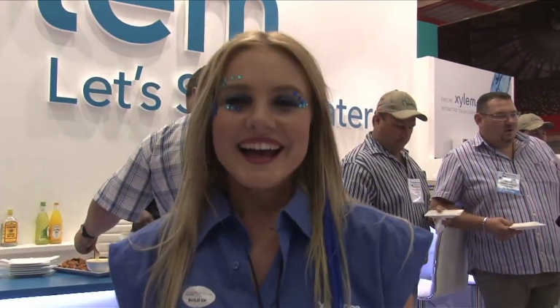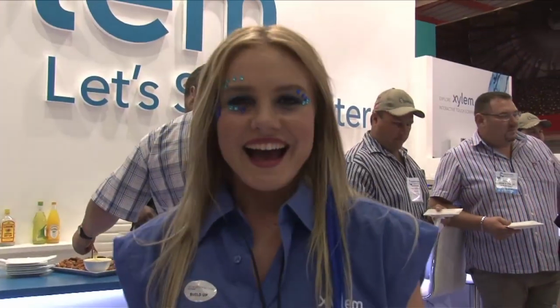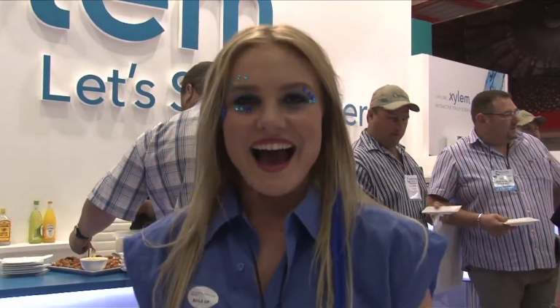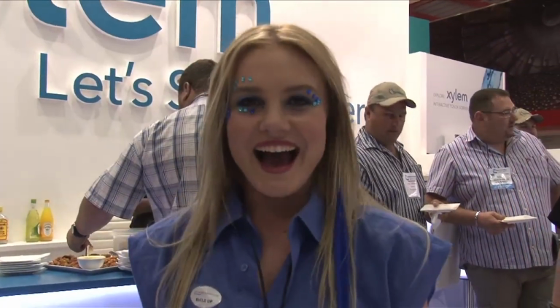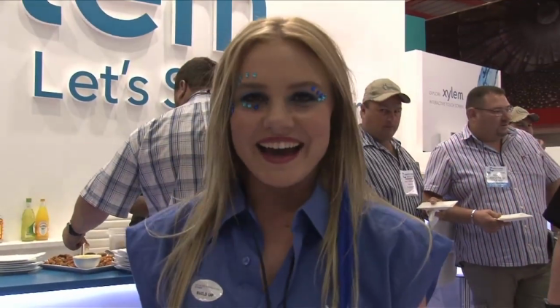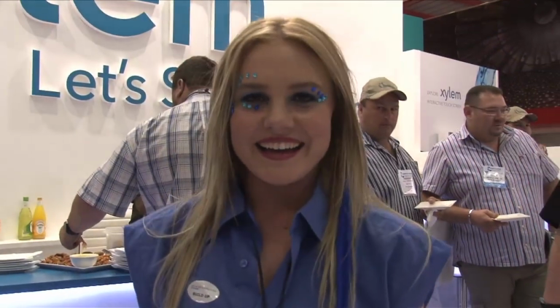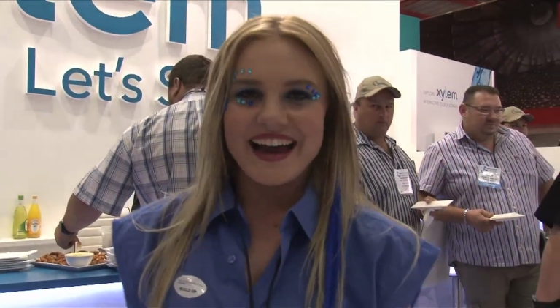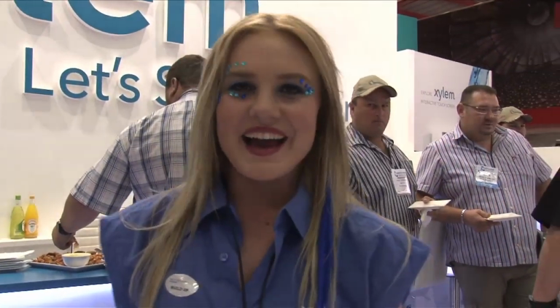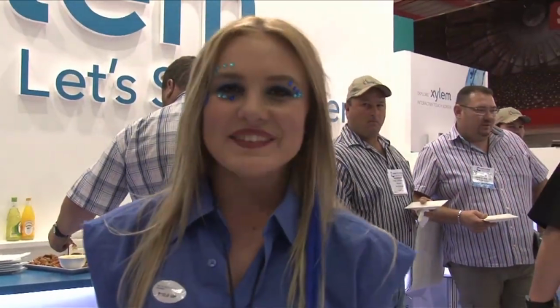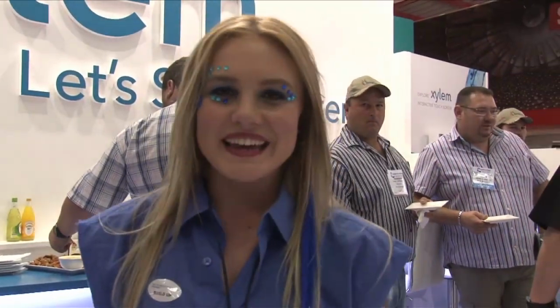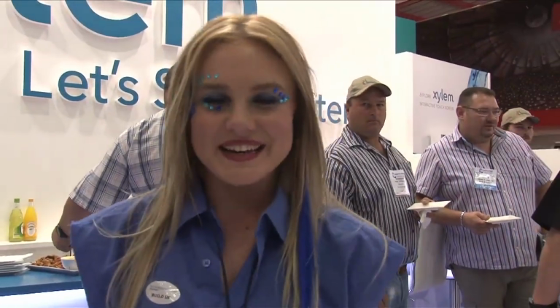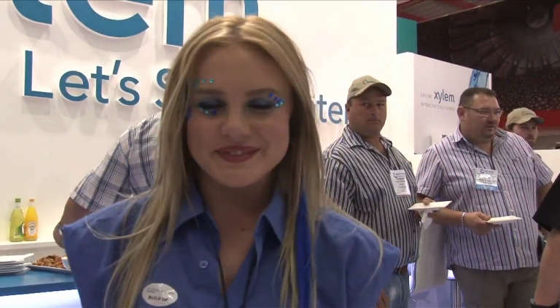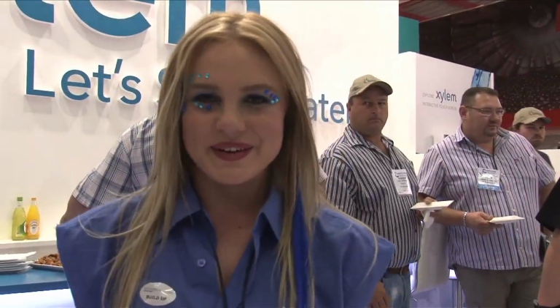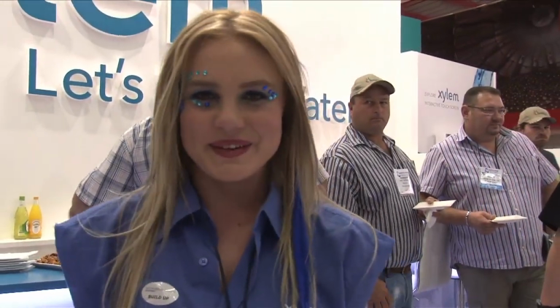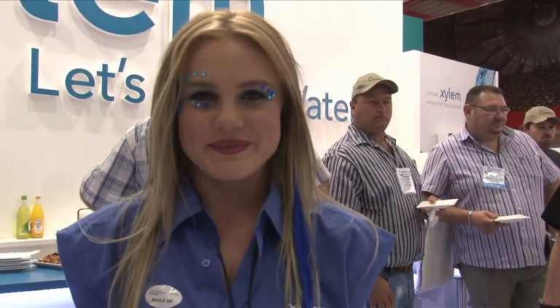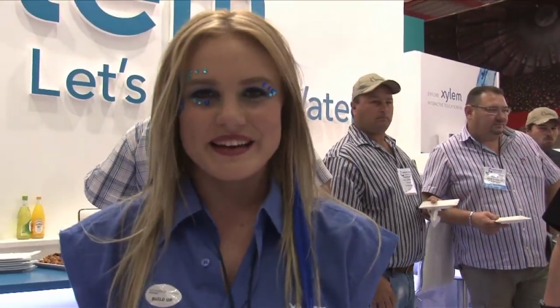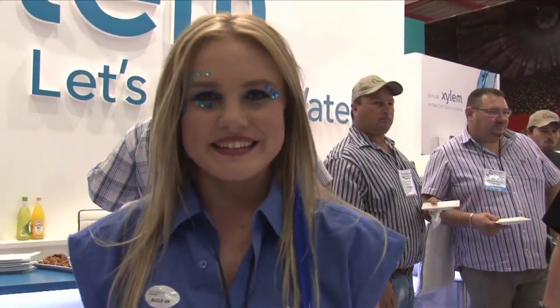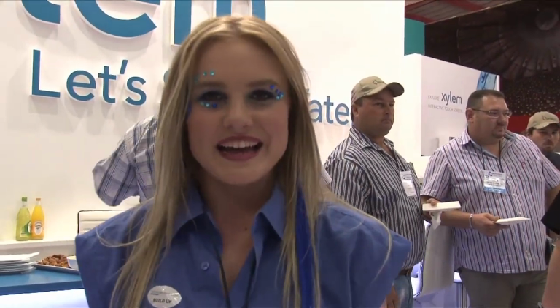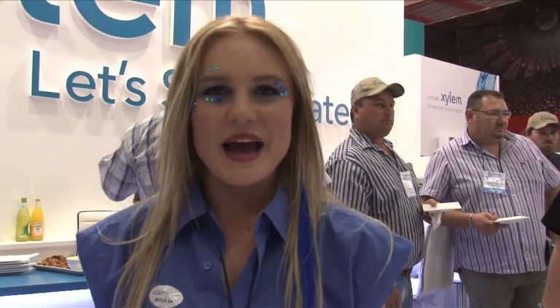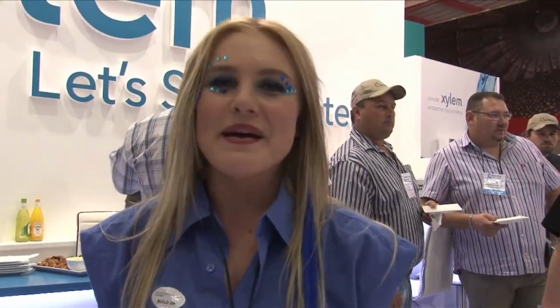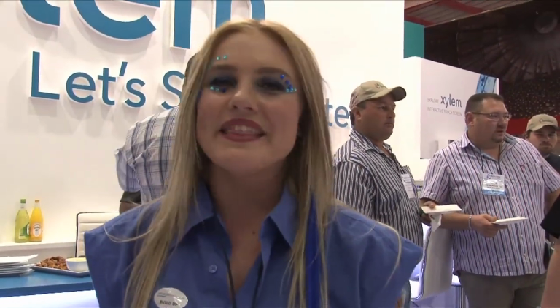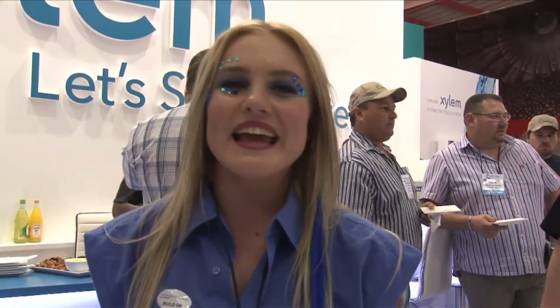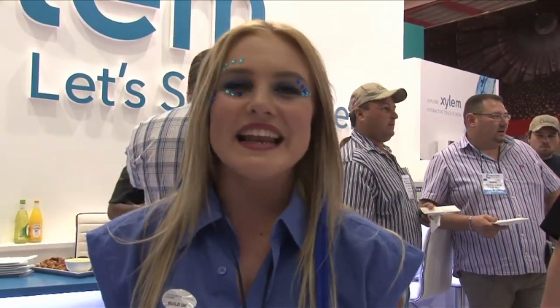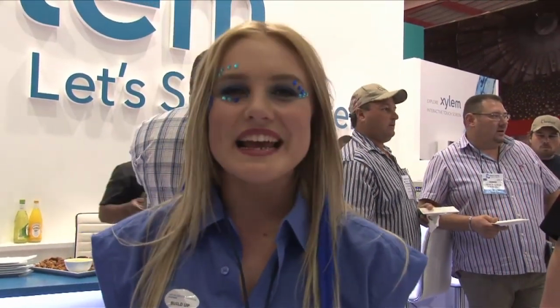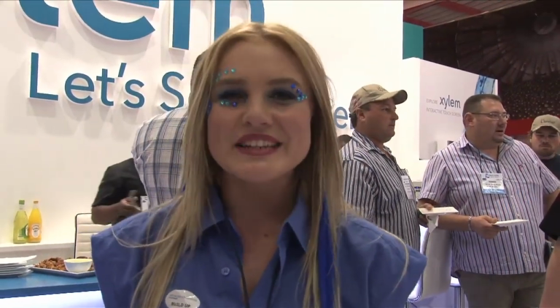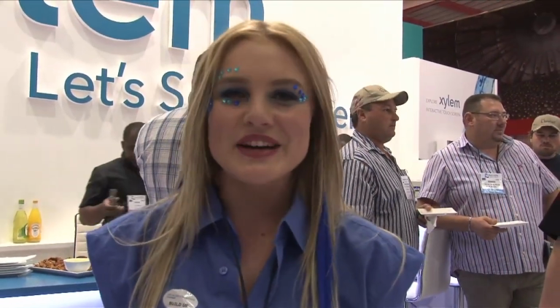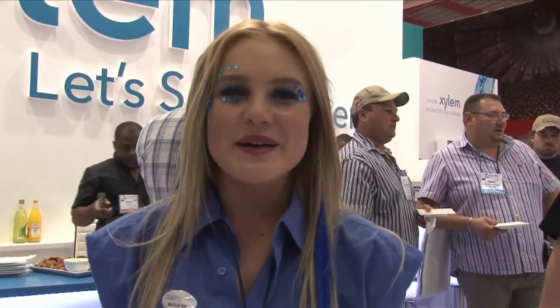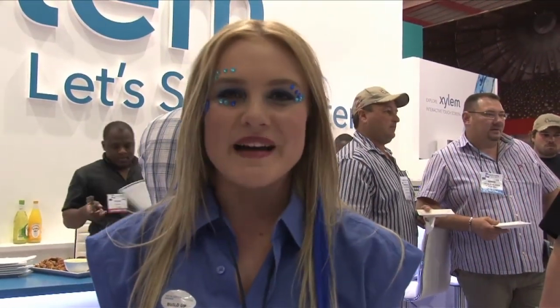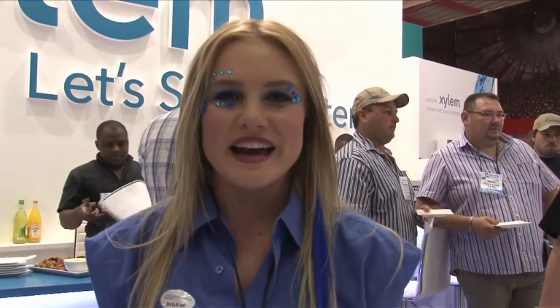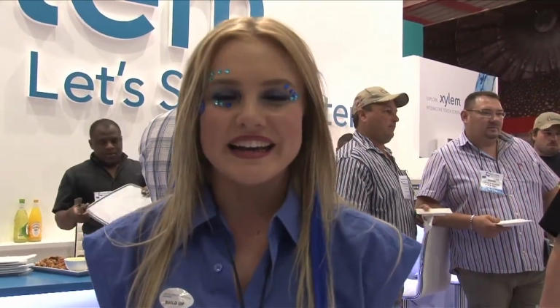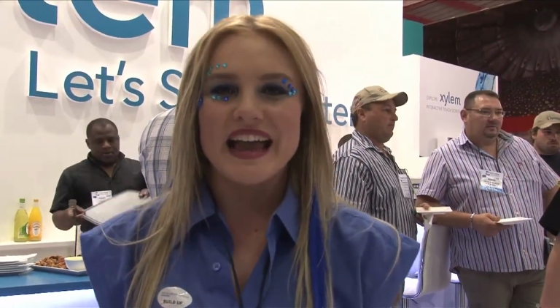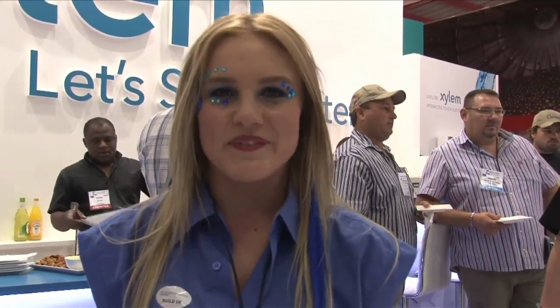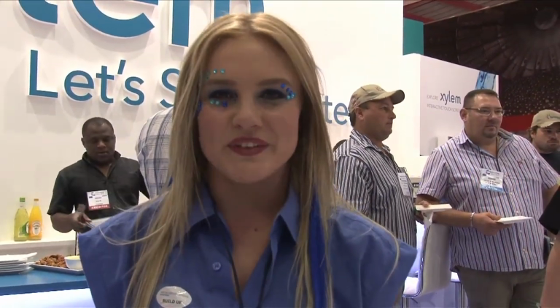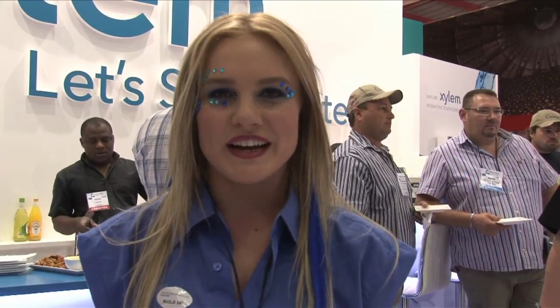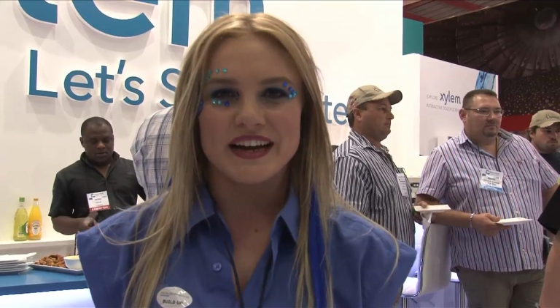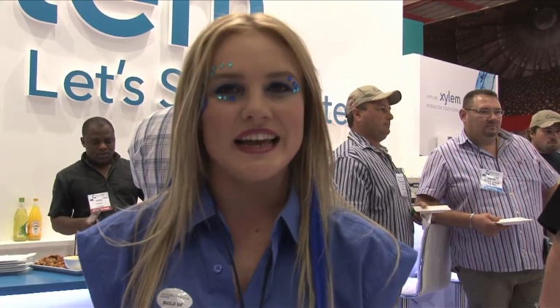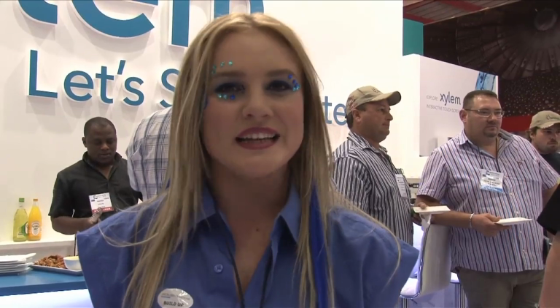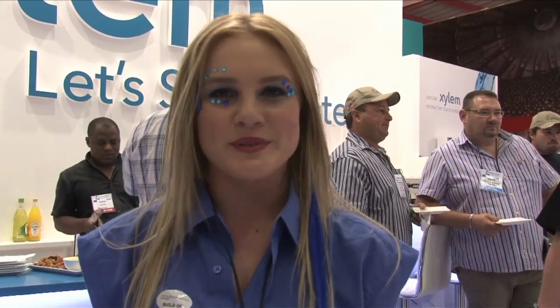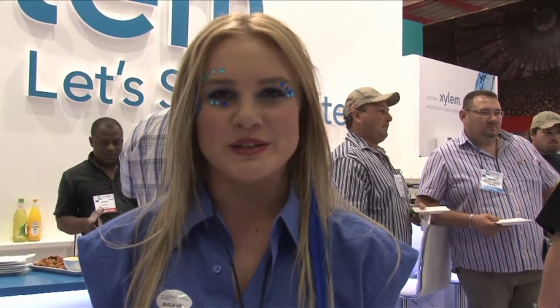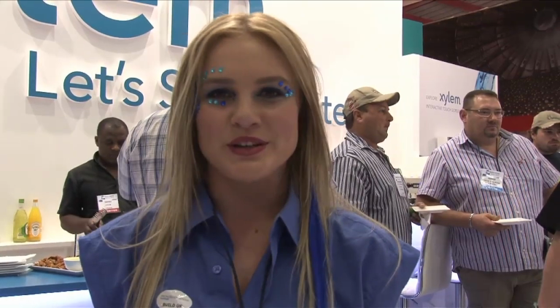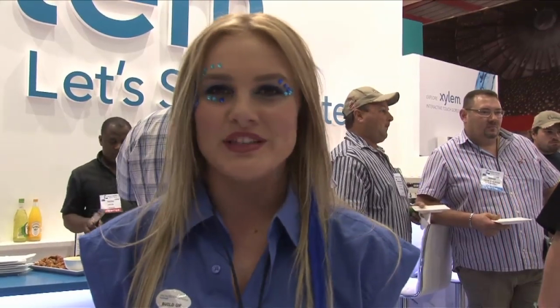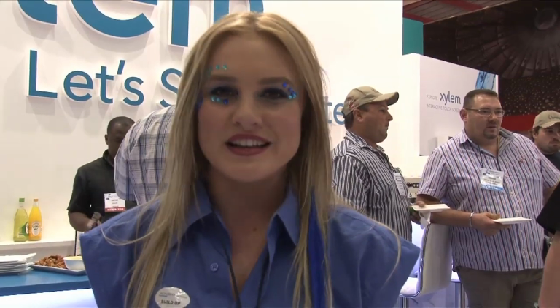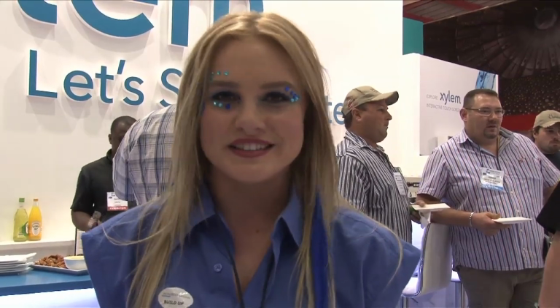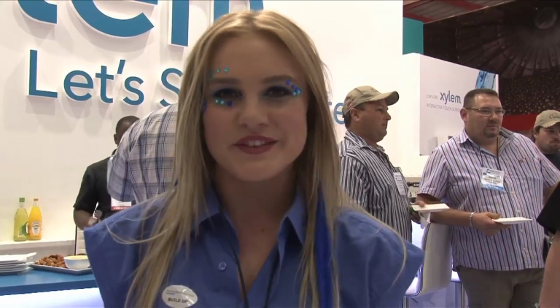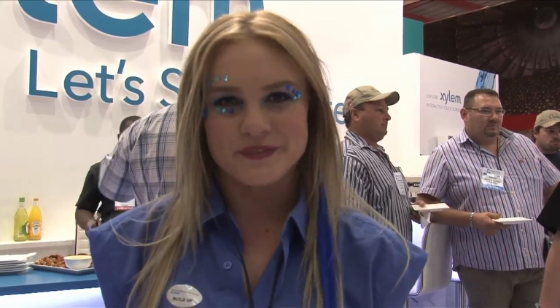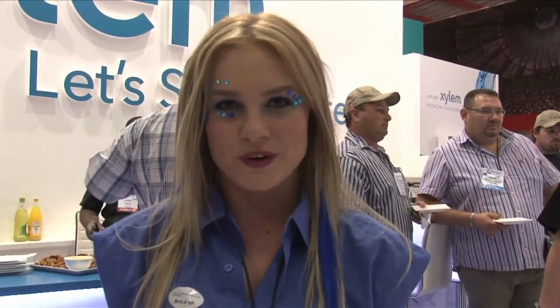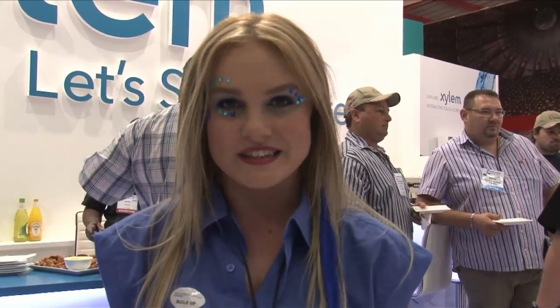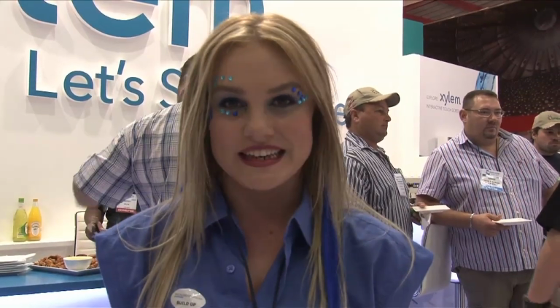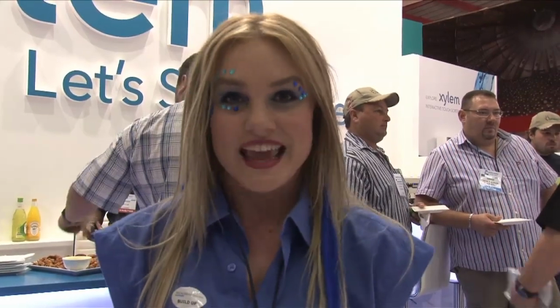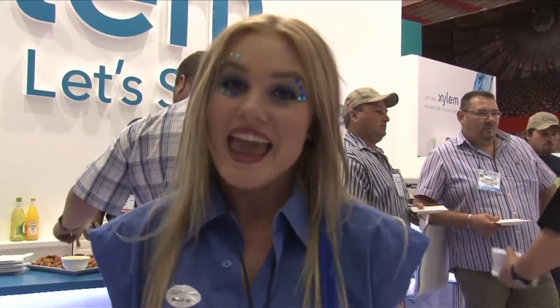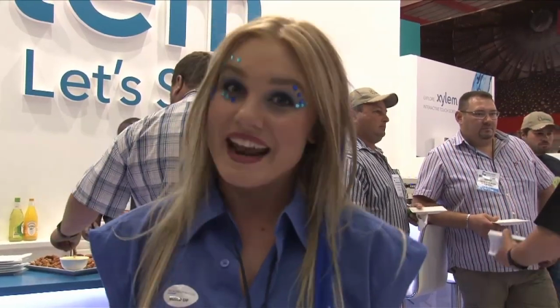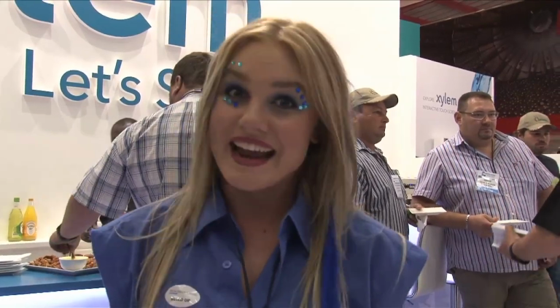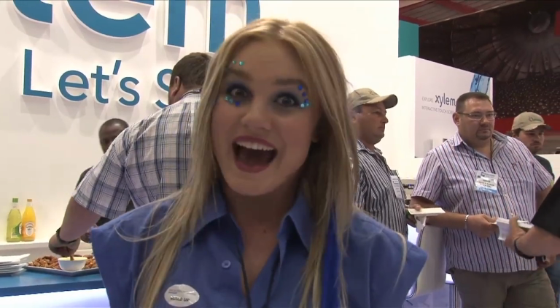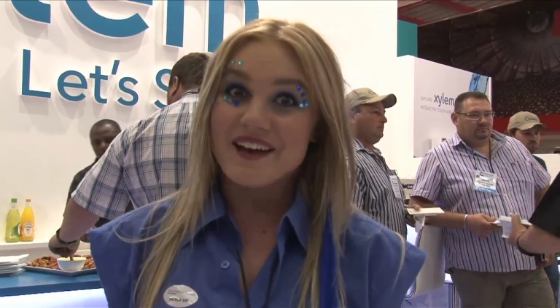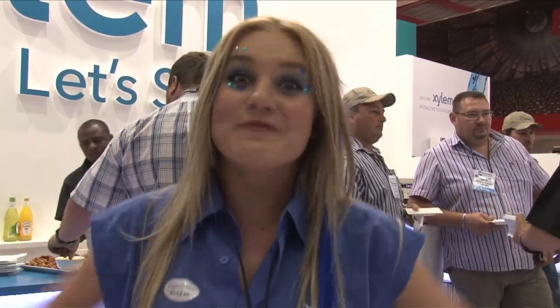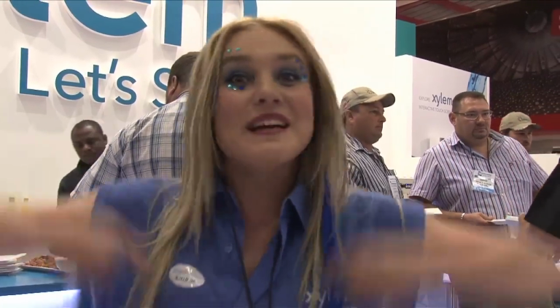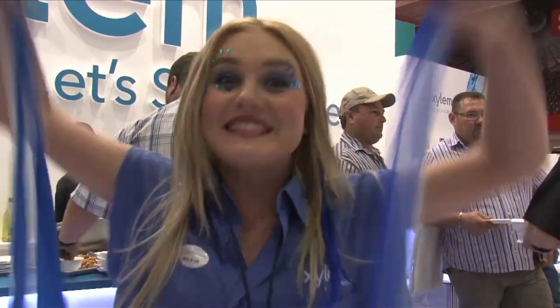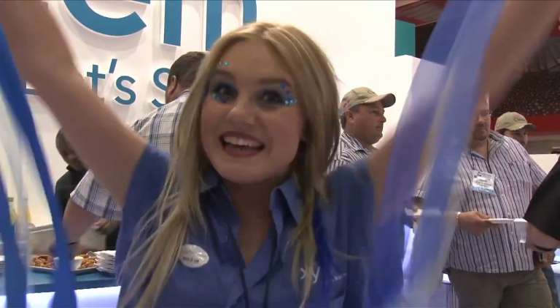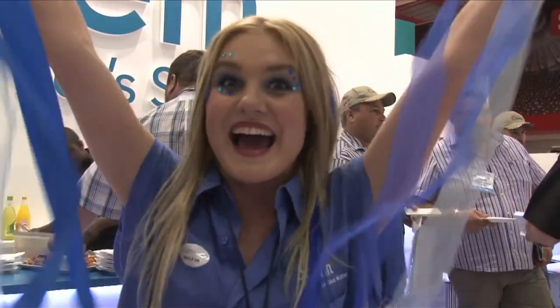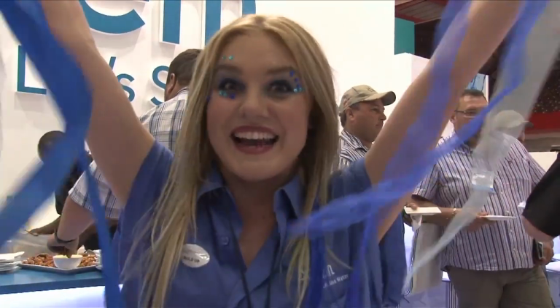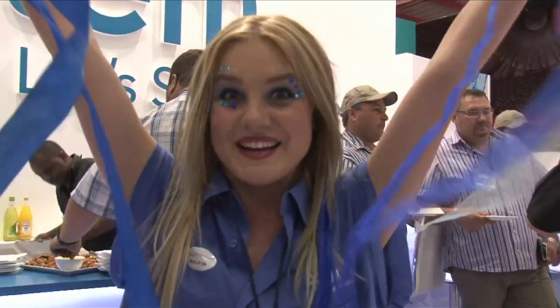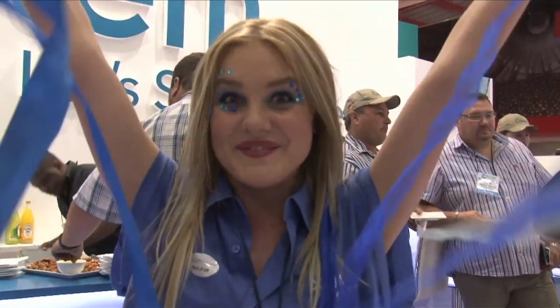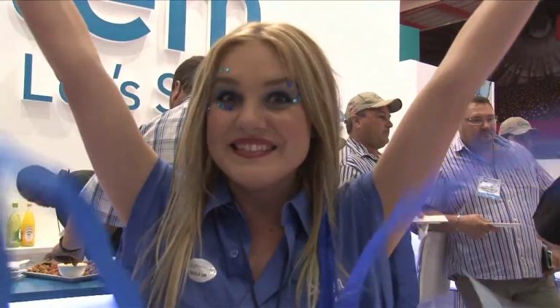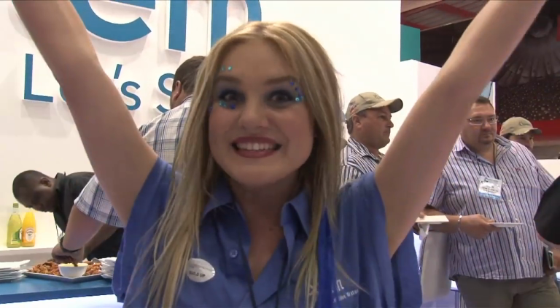Hi, I'm Kate Boothman. I'm at the Electra Mining Africa Expo 2014 and I've been Xylem'd.